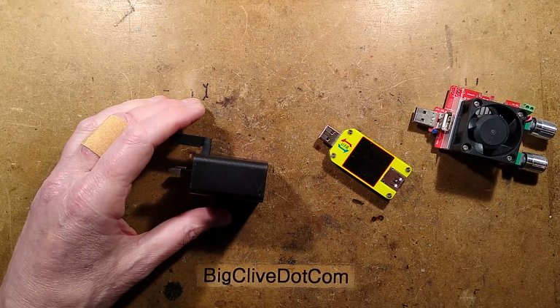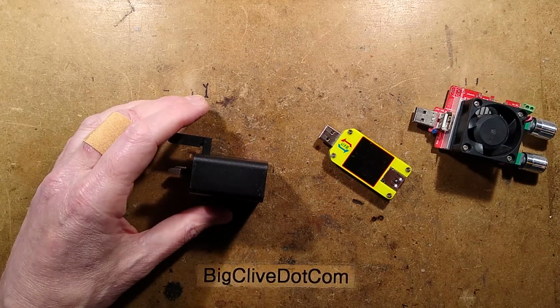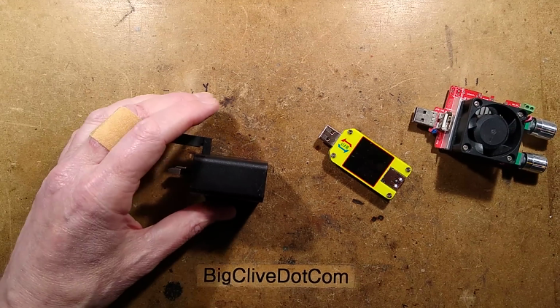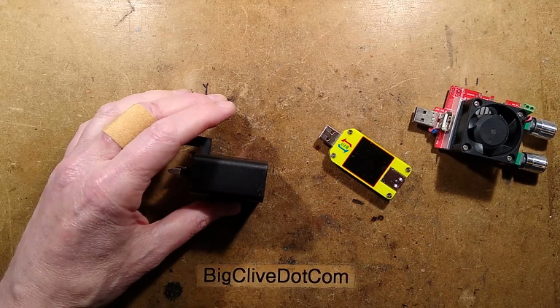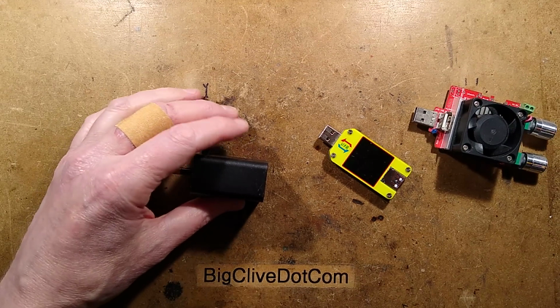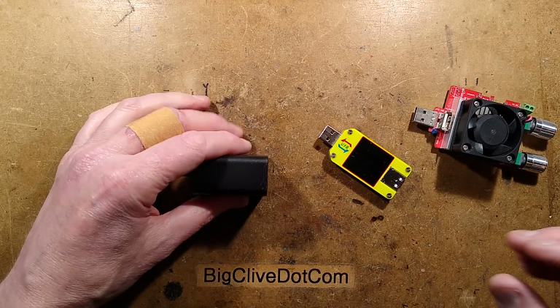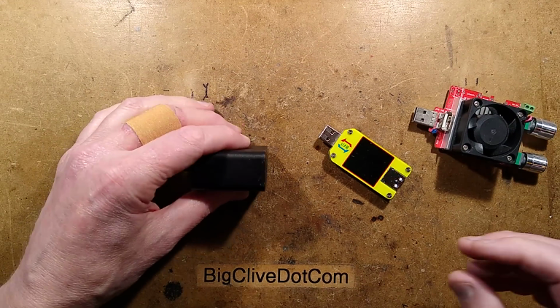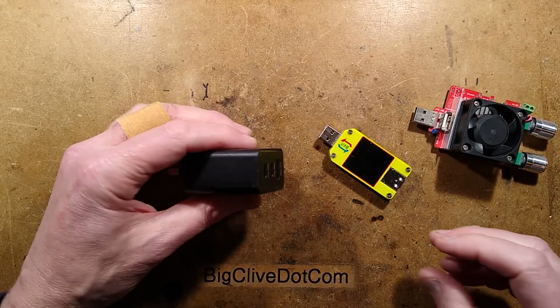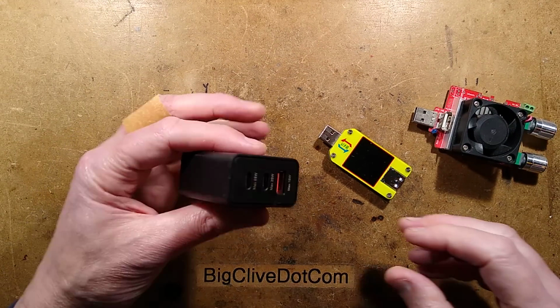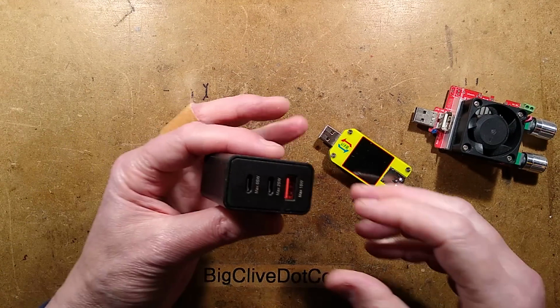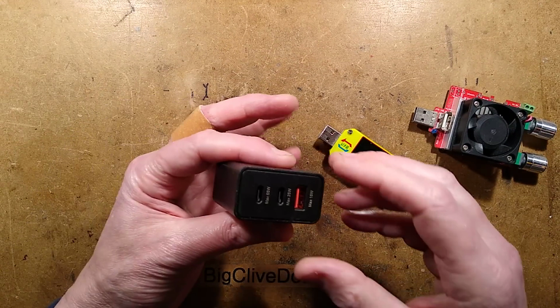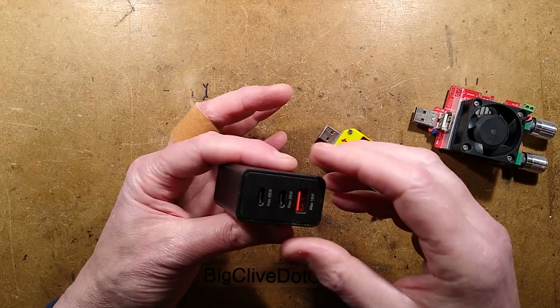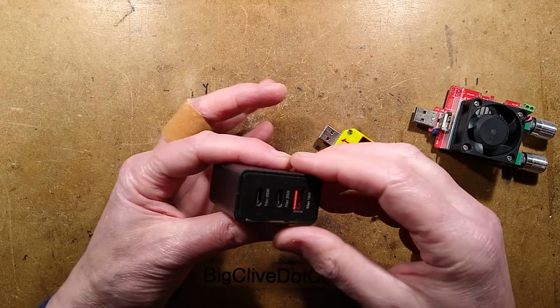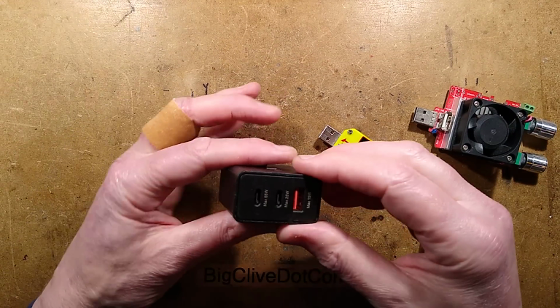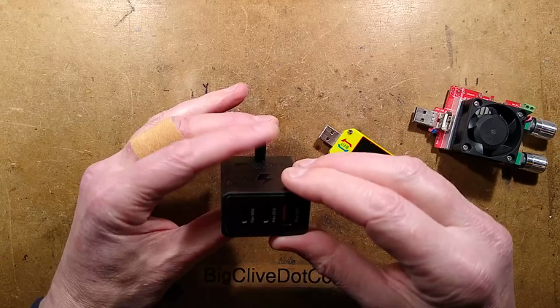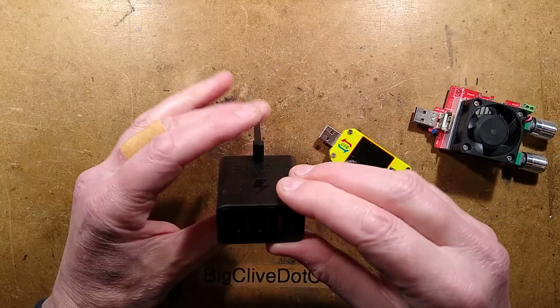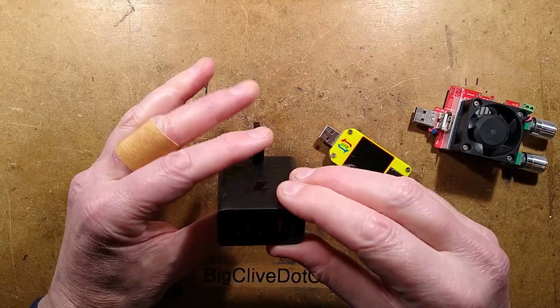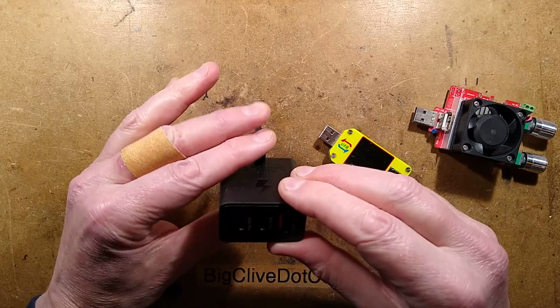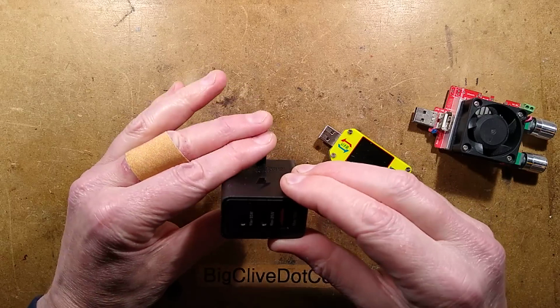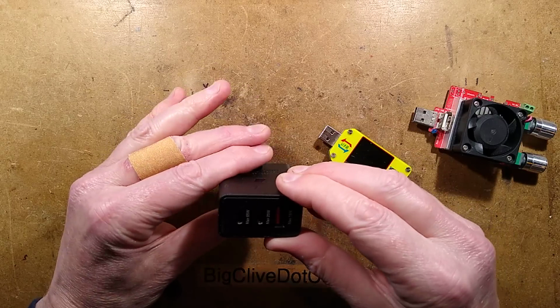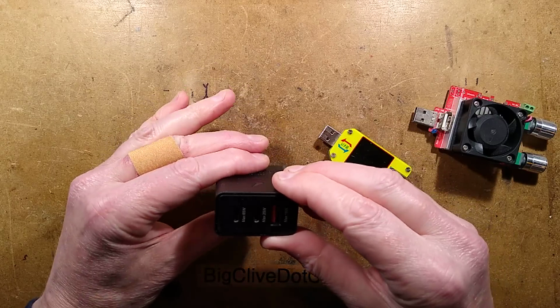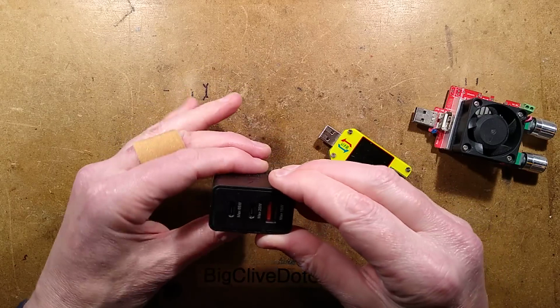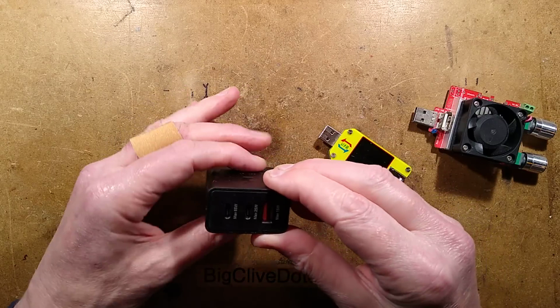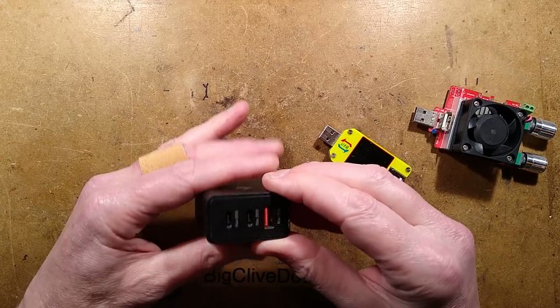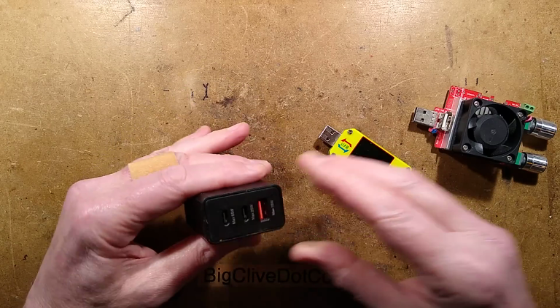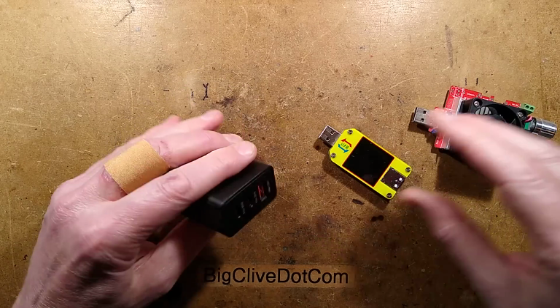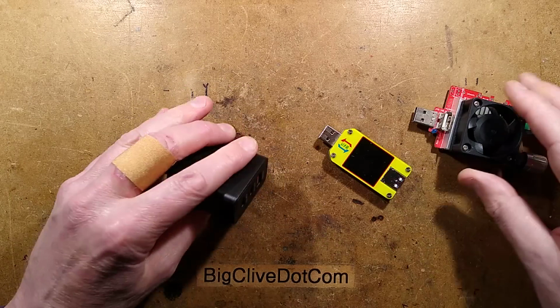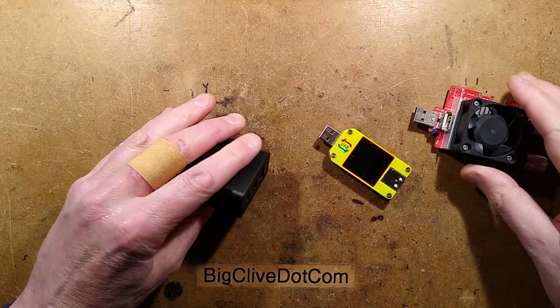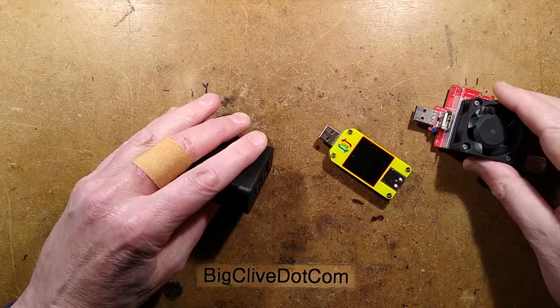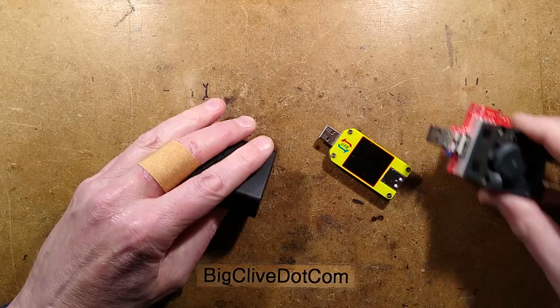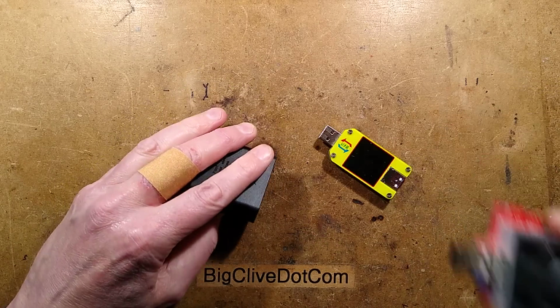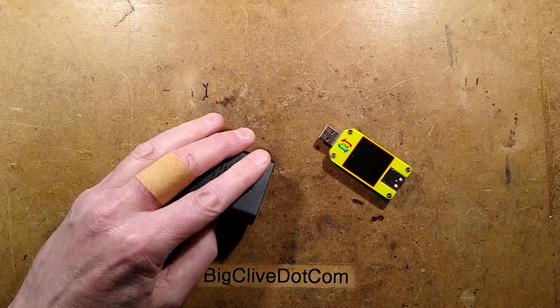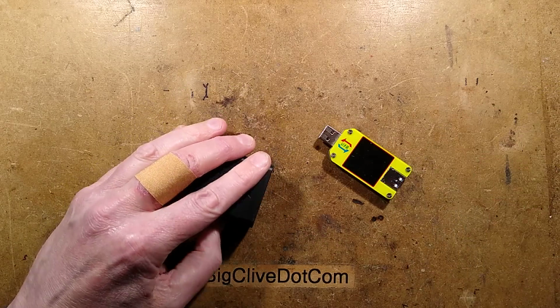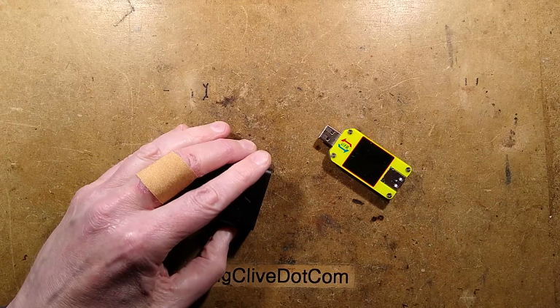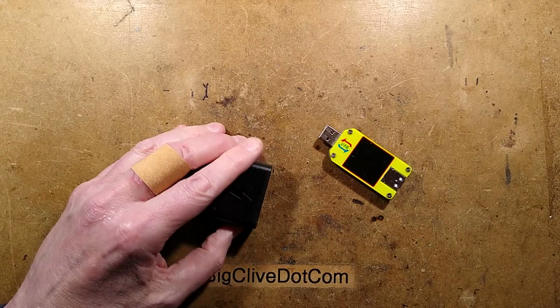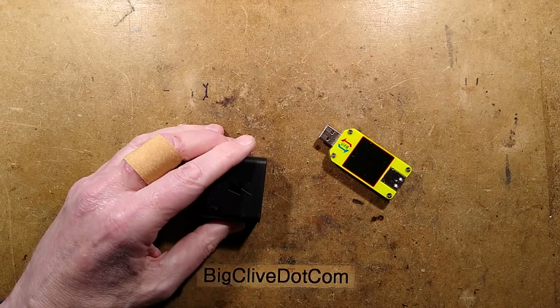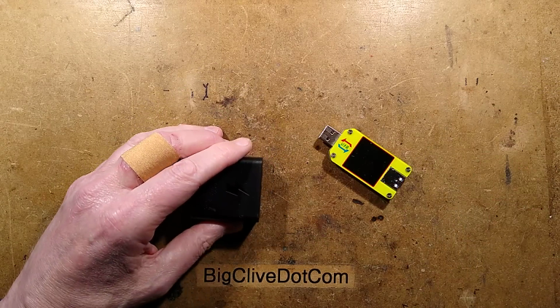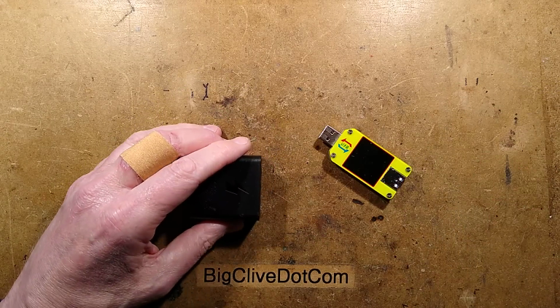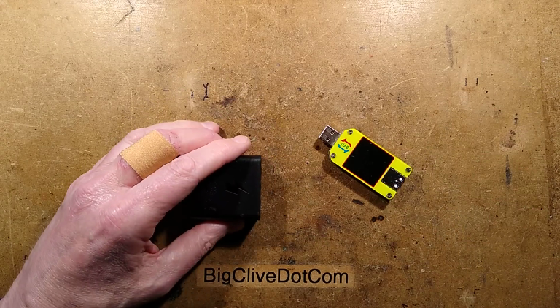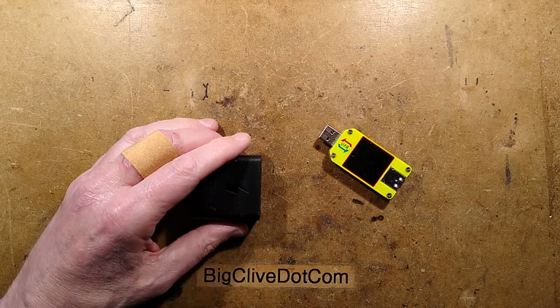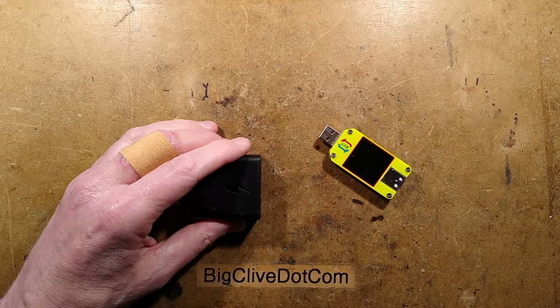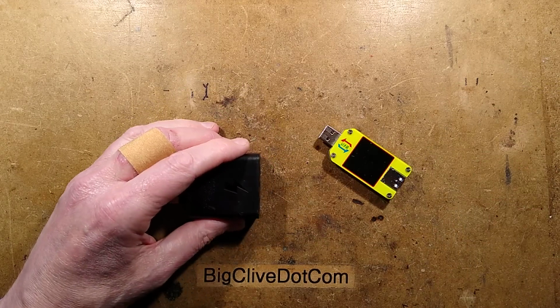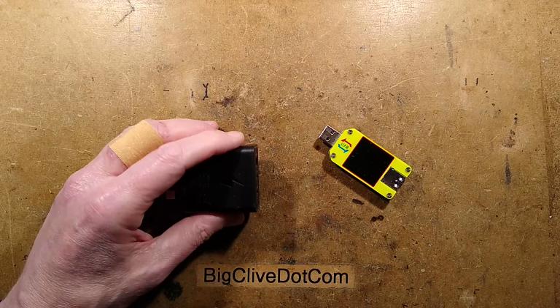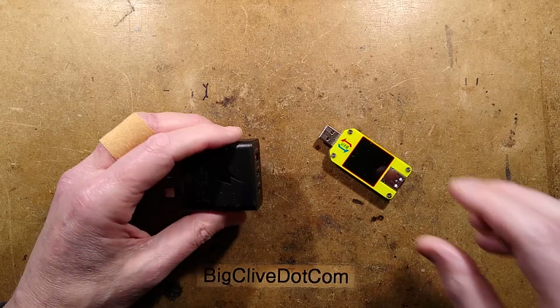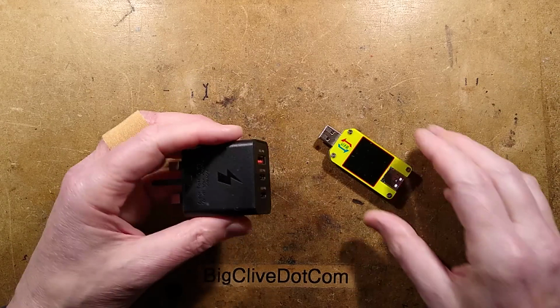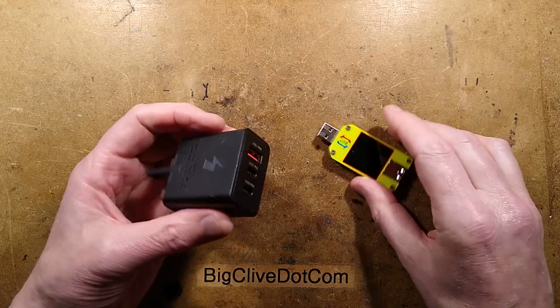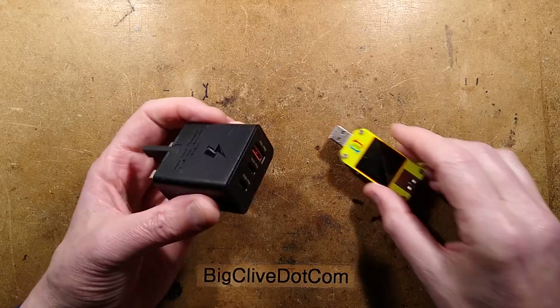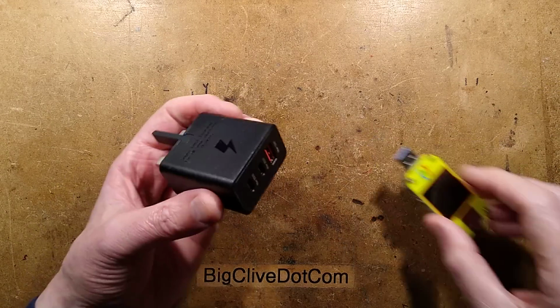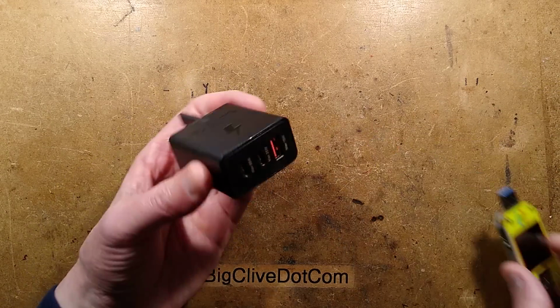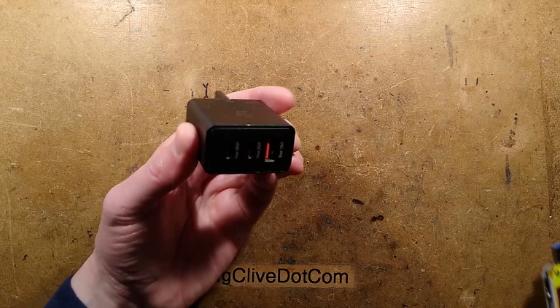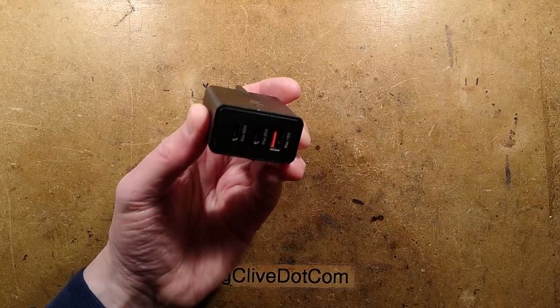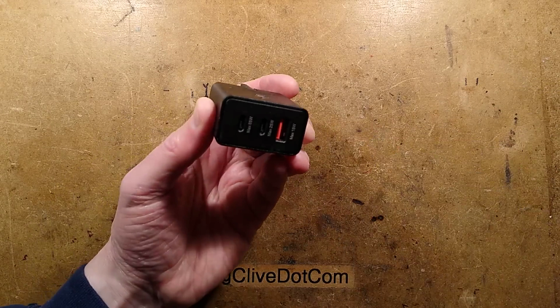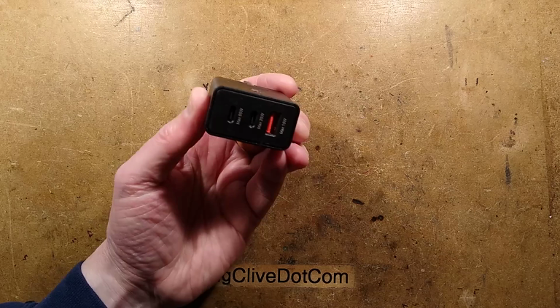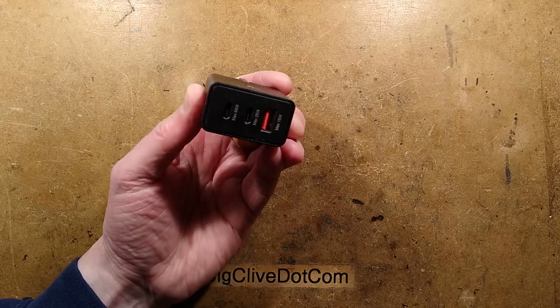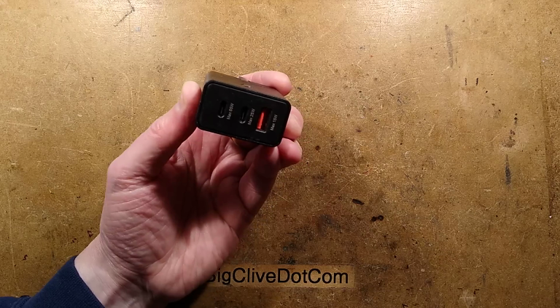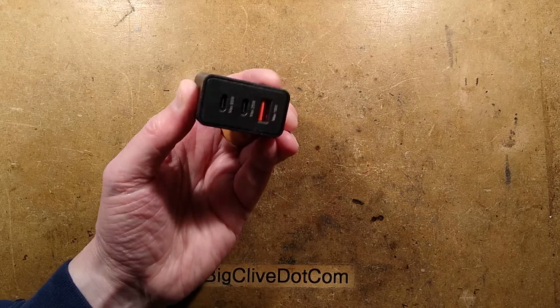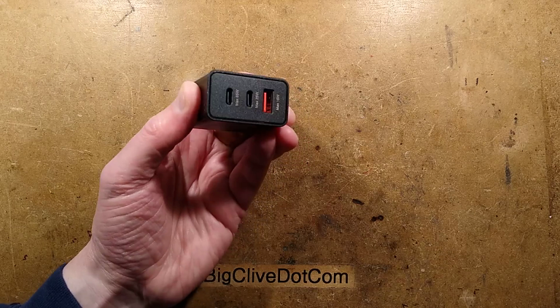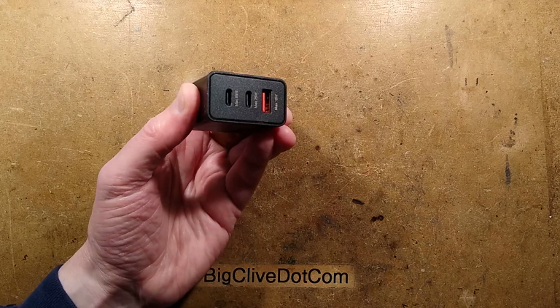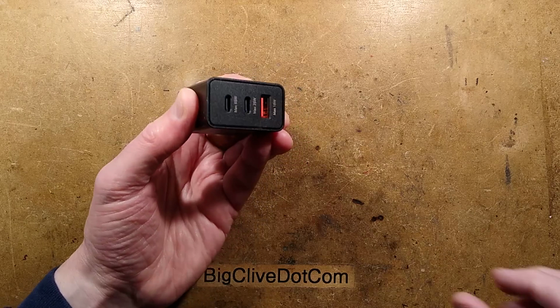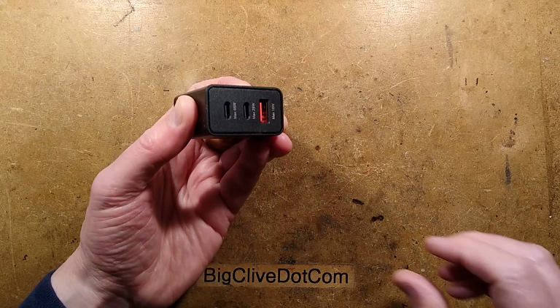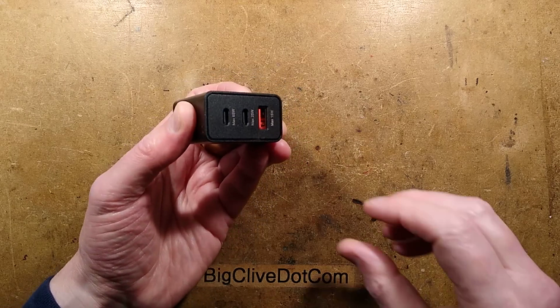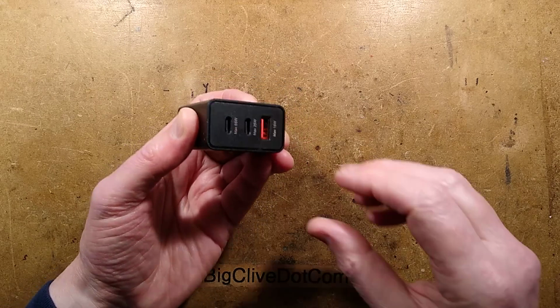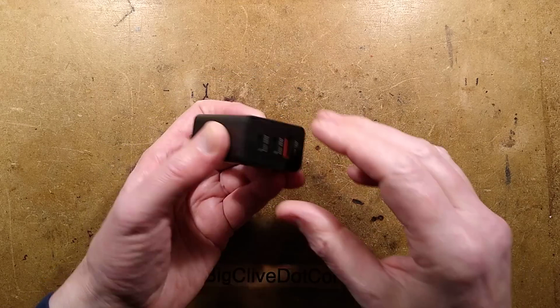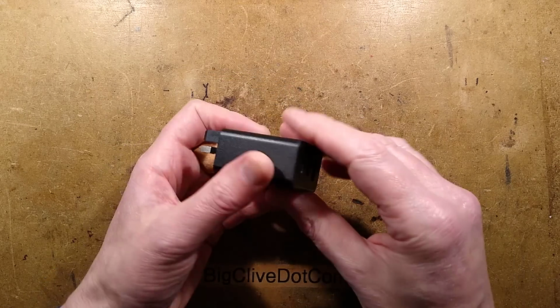Let's explore what's inside and see if there's any fast charge circuitry at all. I'm not holding my breath.